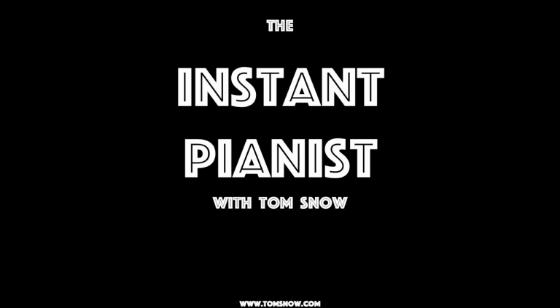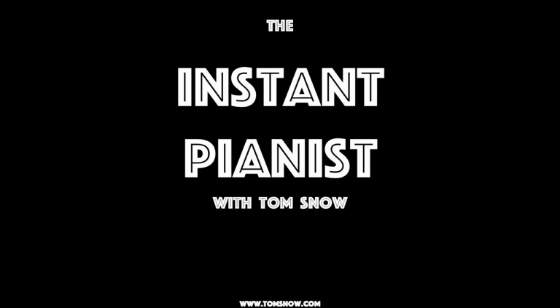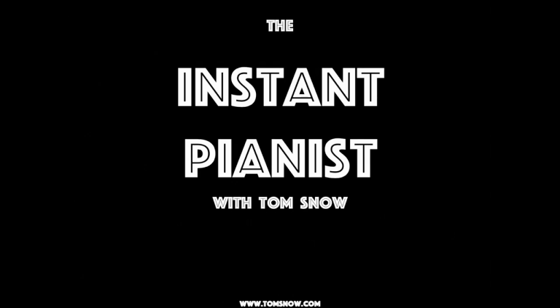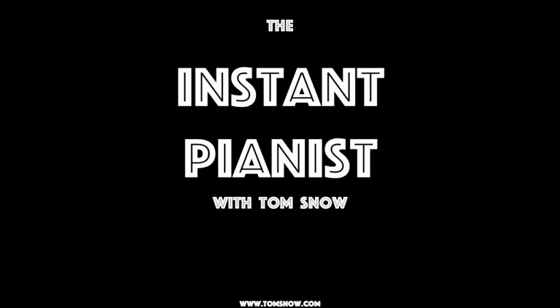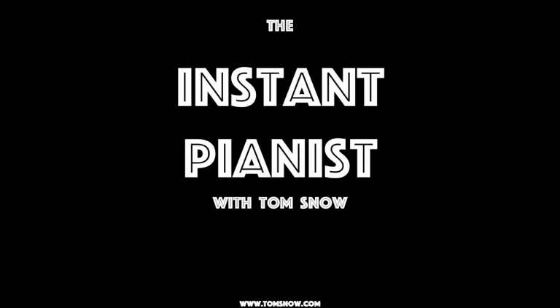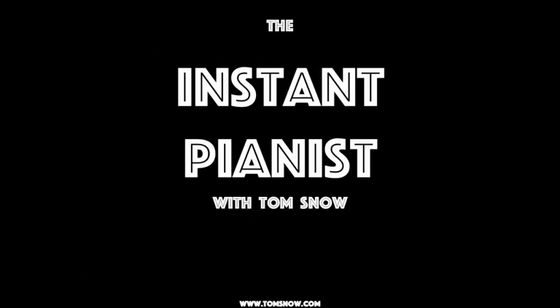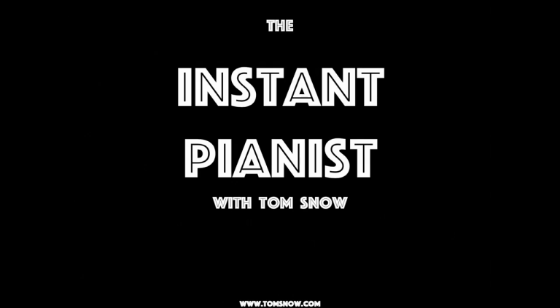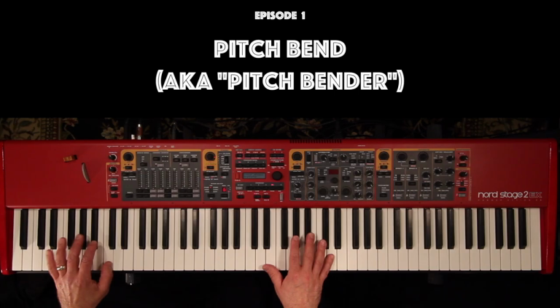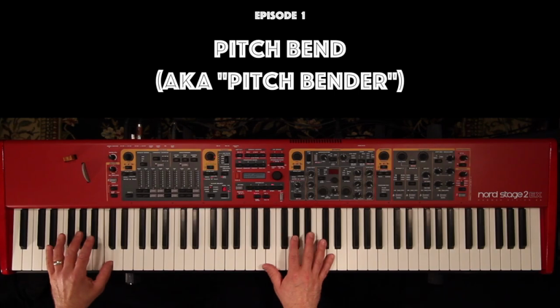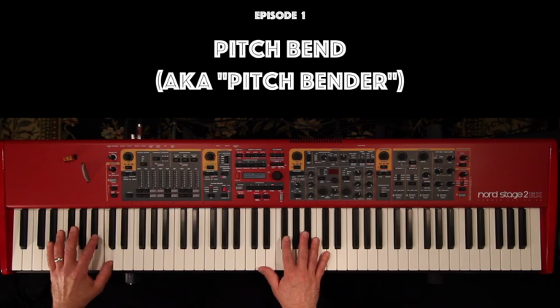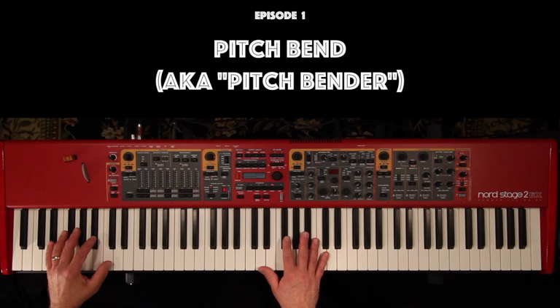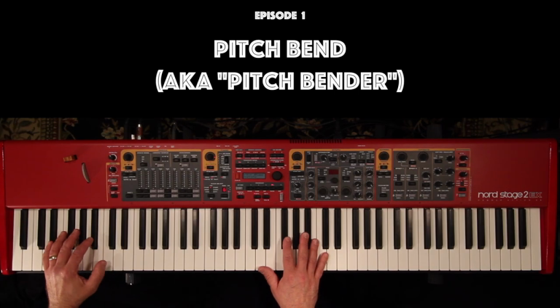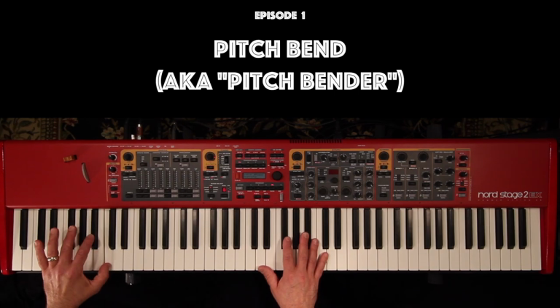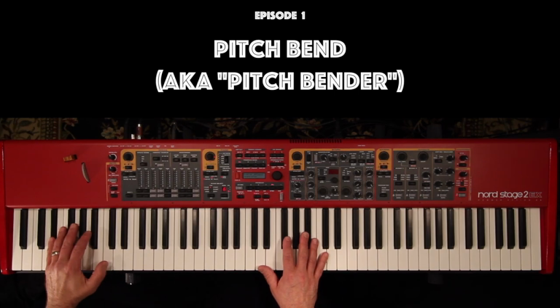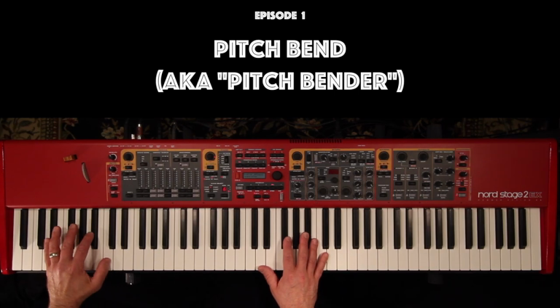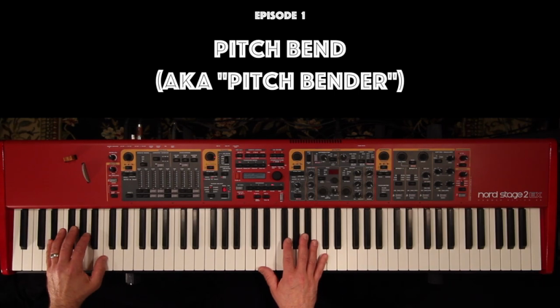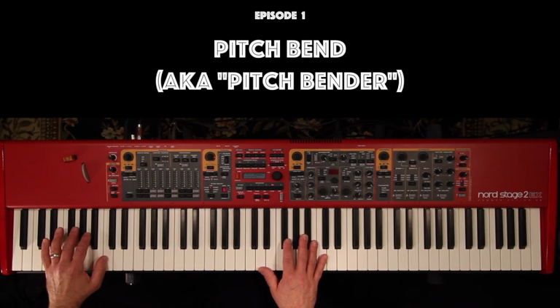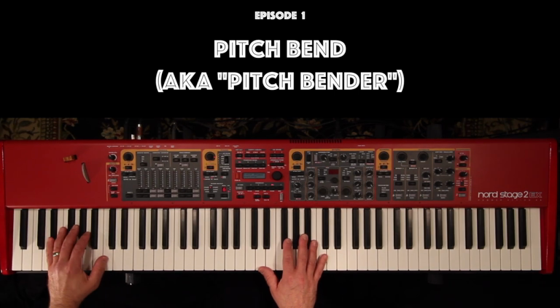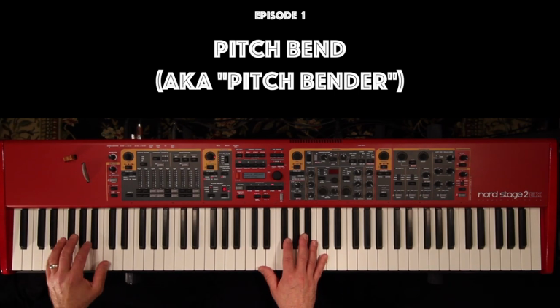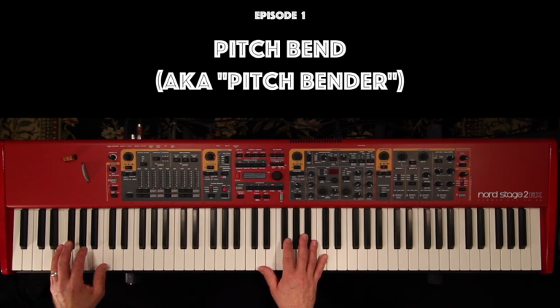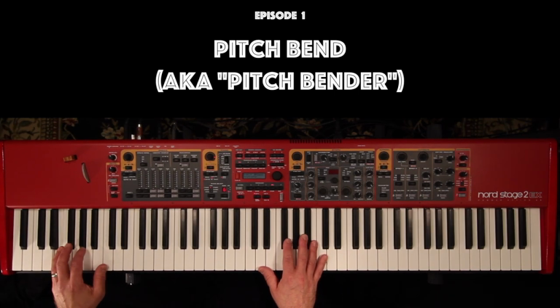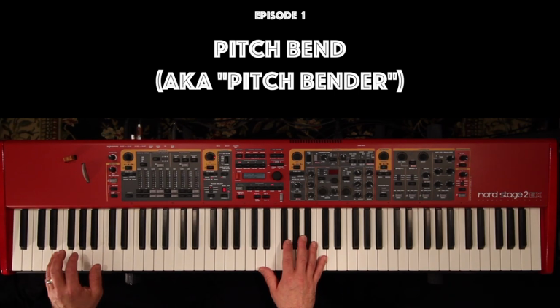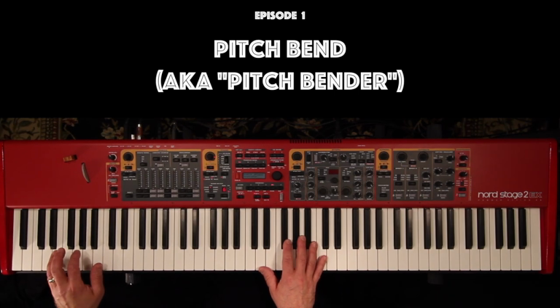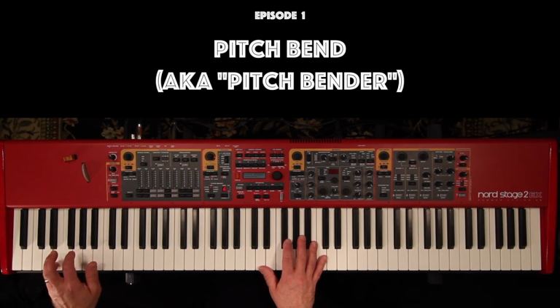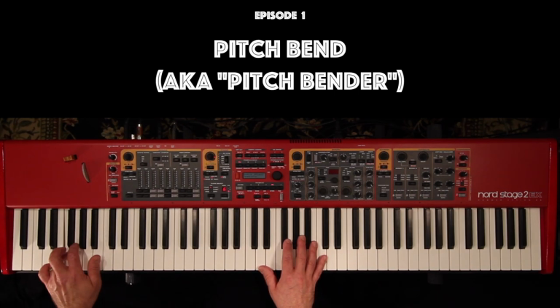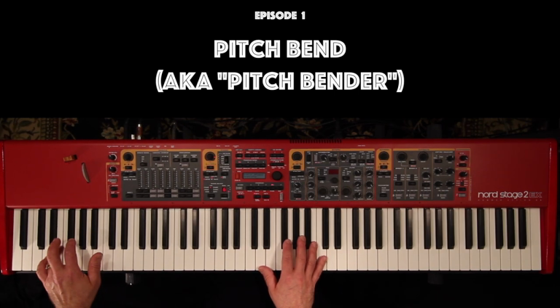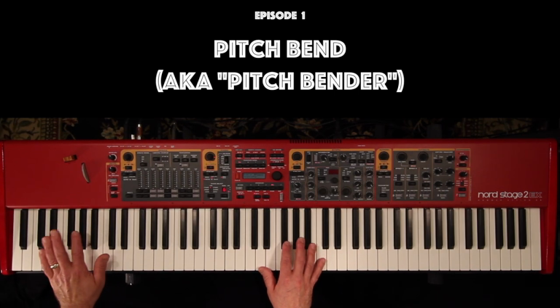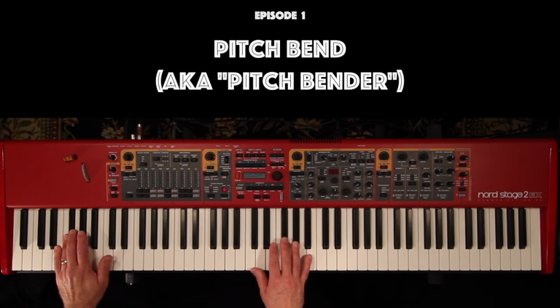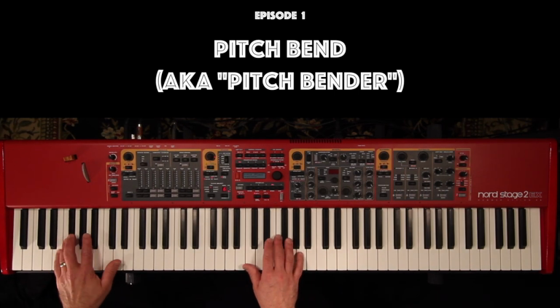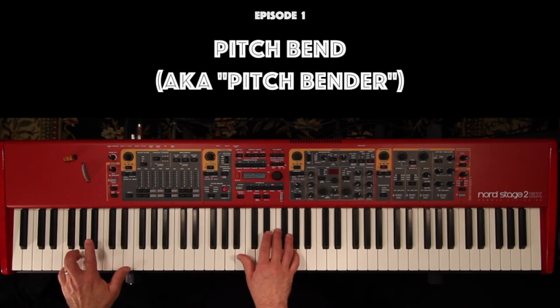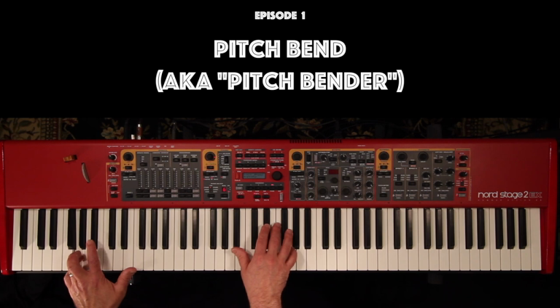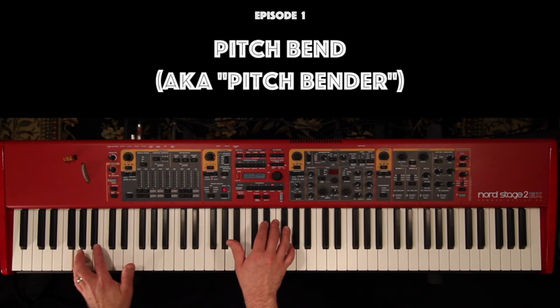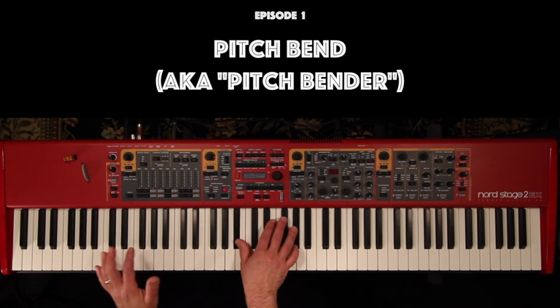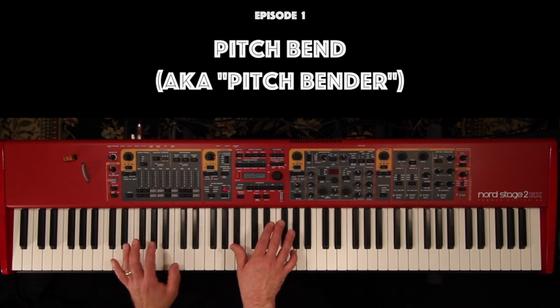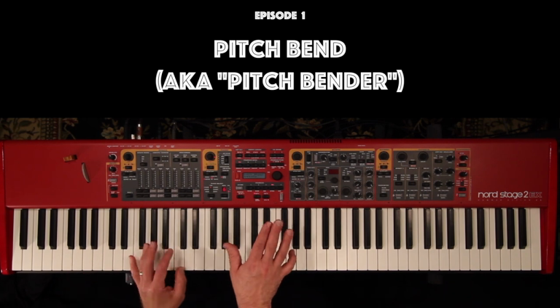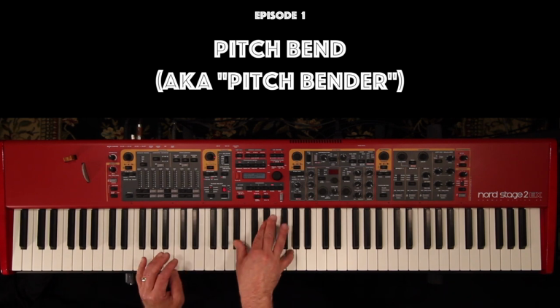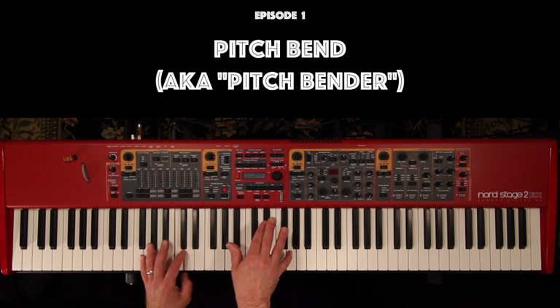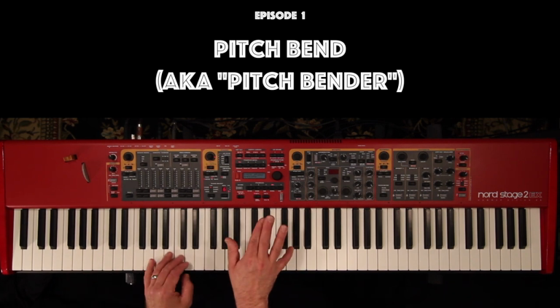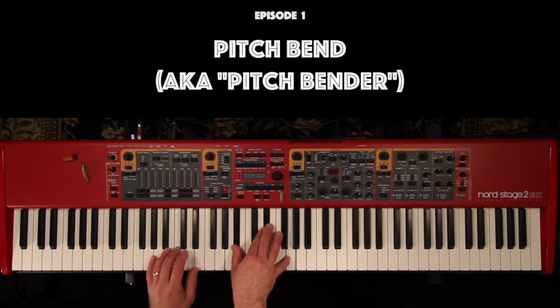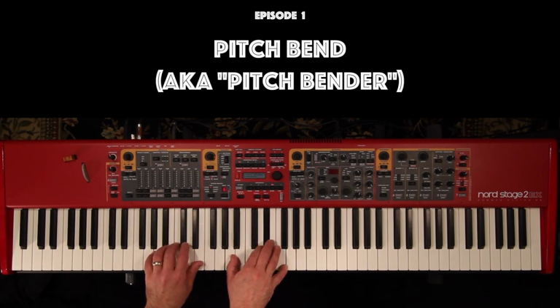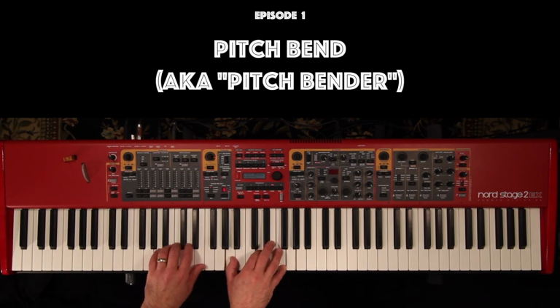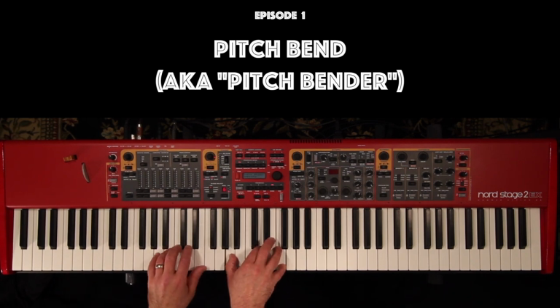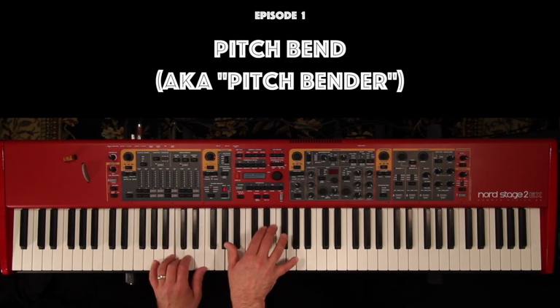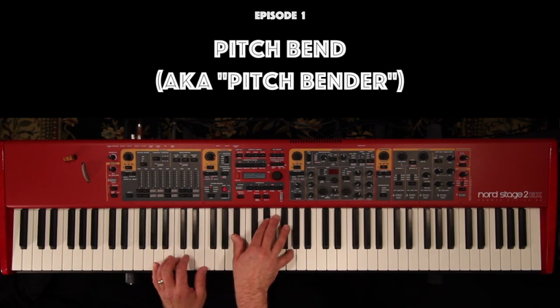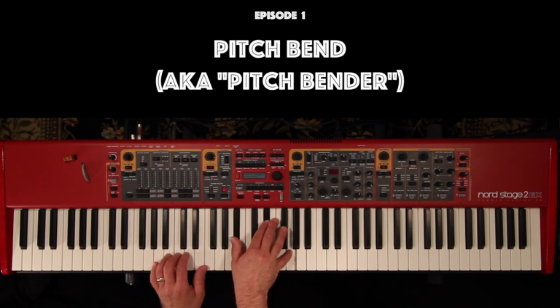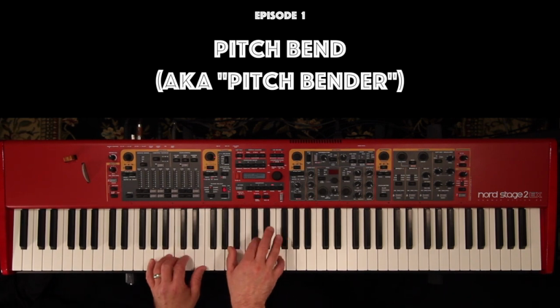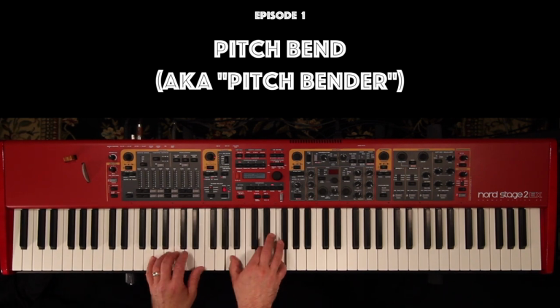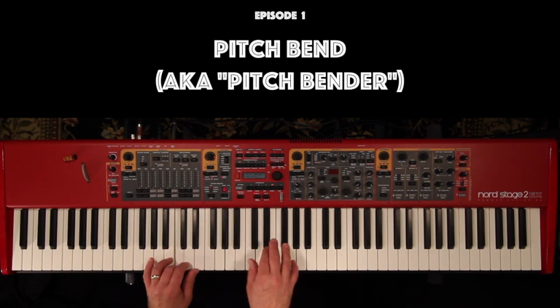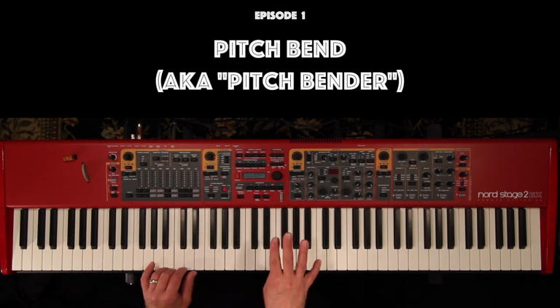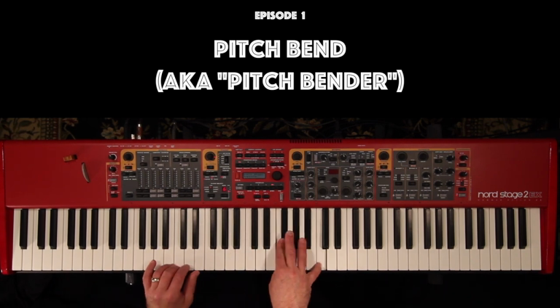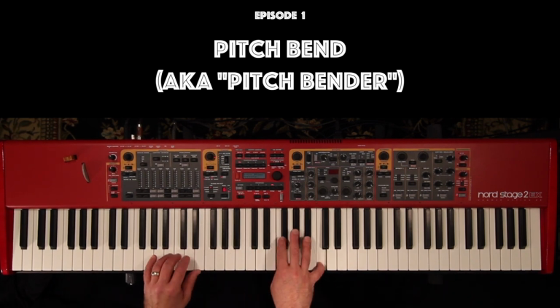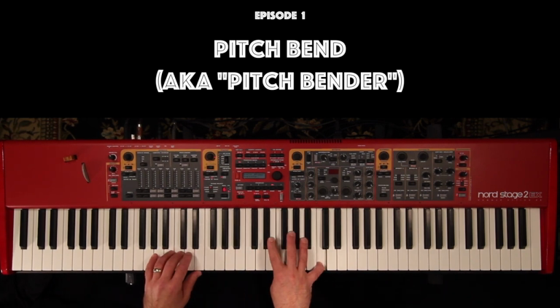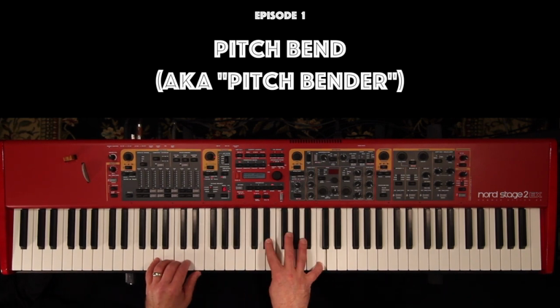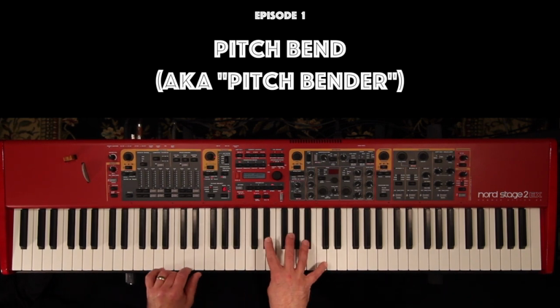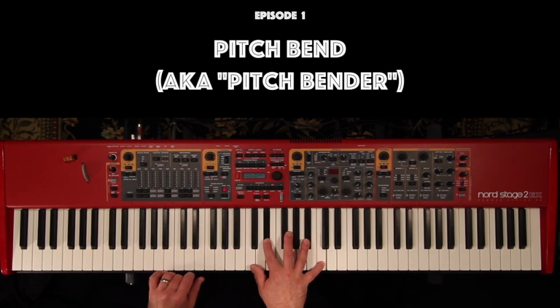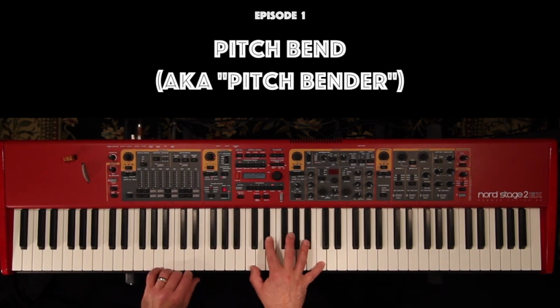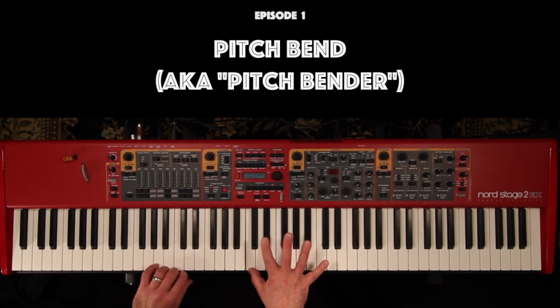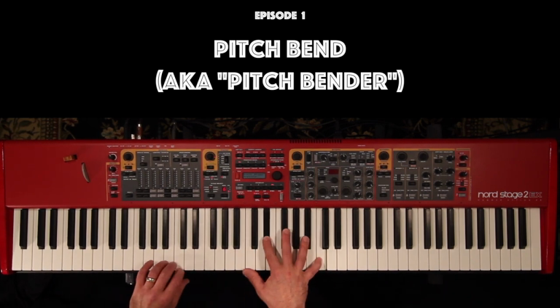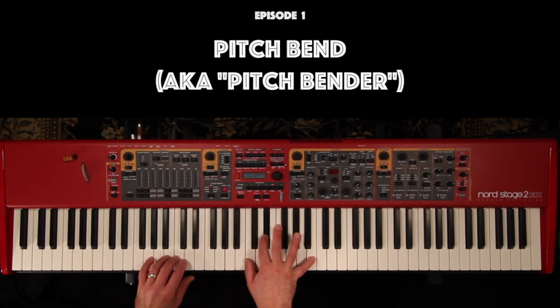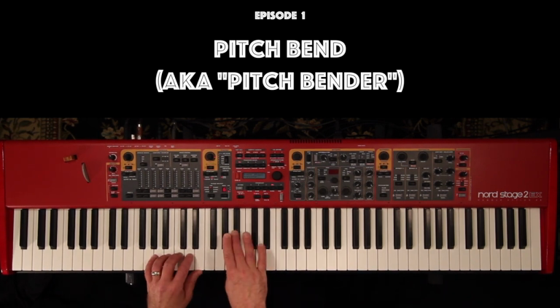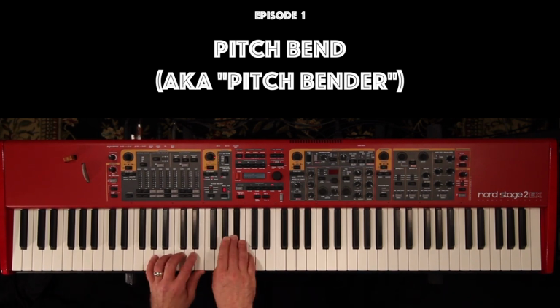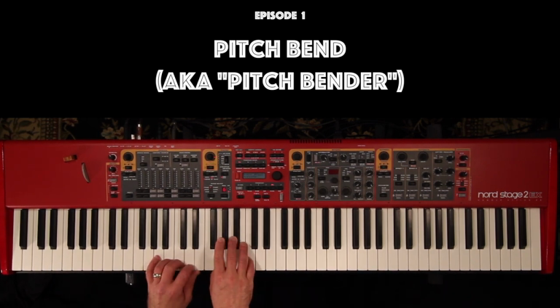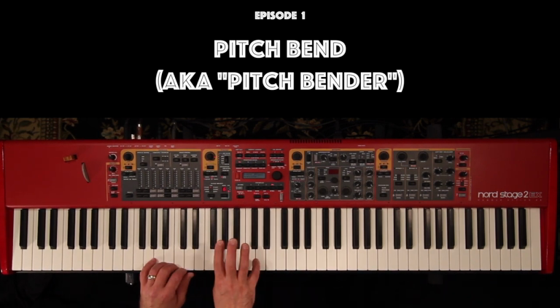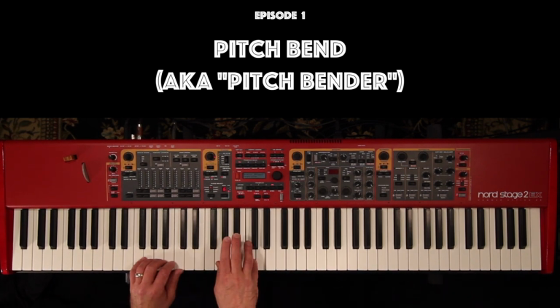Hey there, welcome to The Instant Pianist. Today I'm offering a crash course in the use of pitchbend, or pitchbender, as some keyboardists prefer to use.